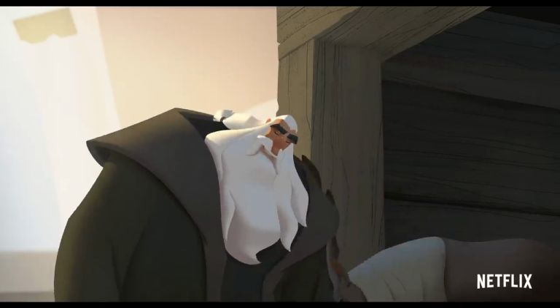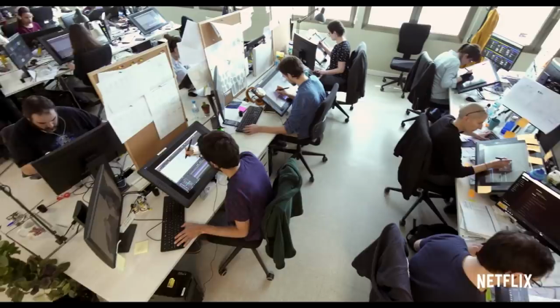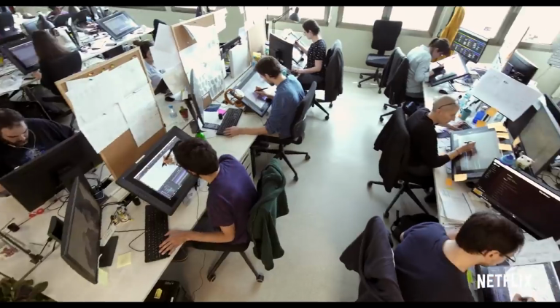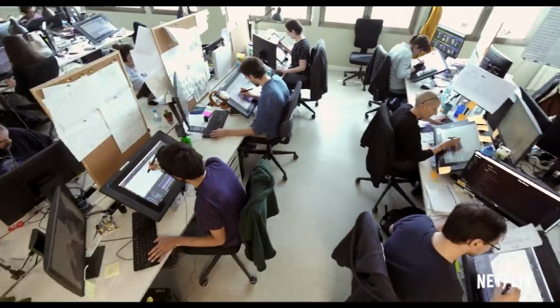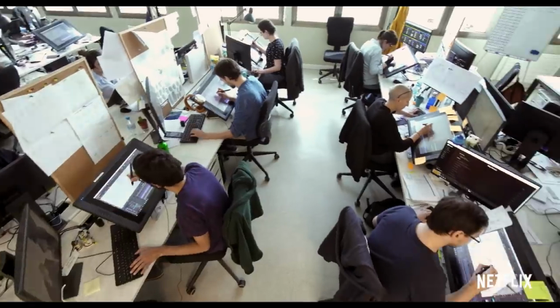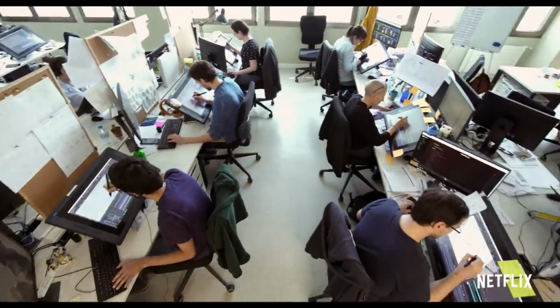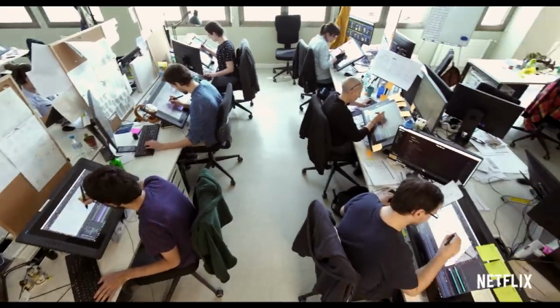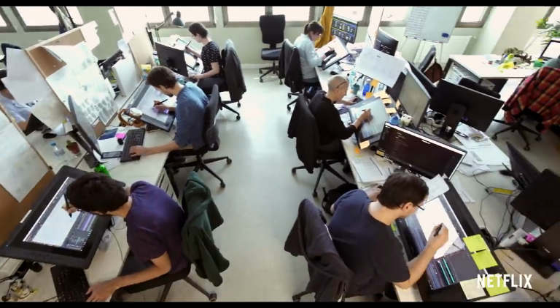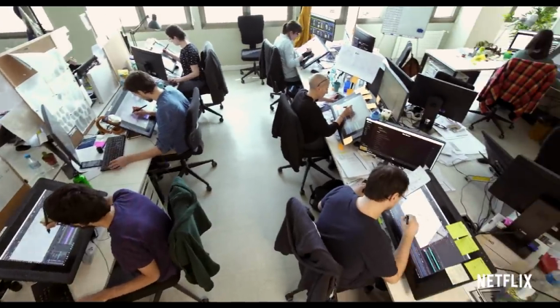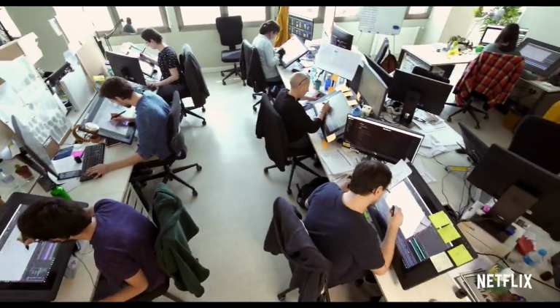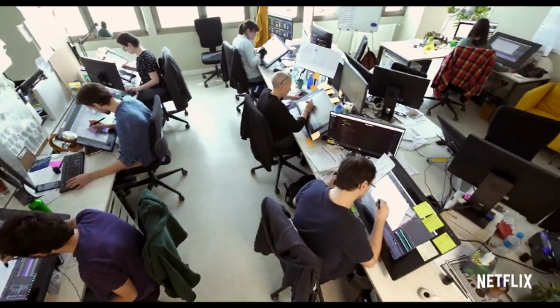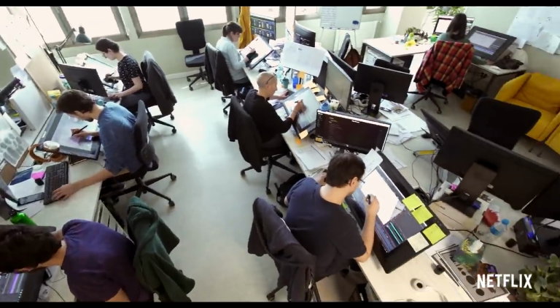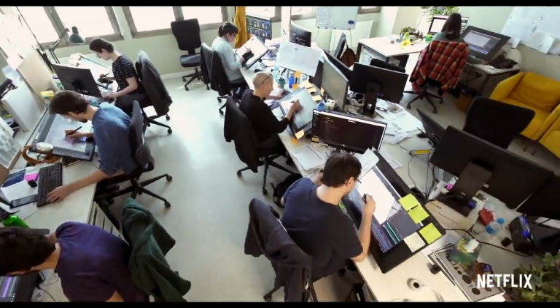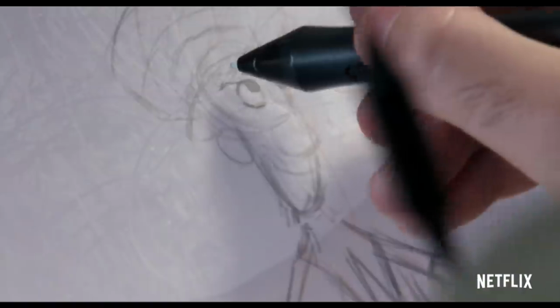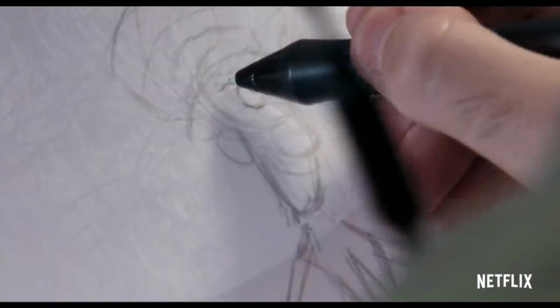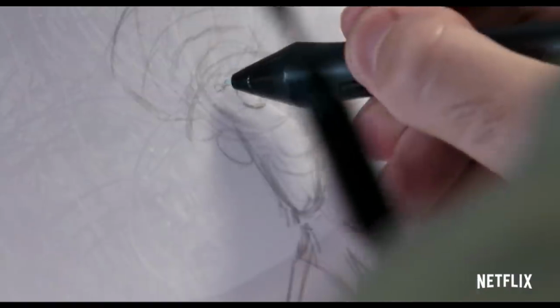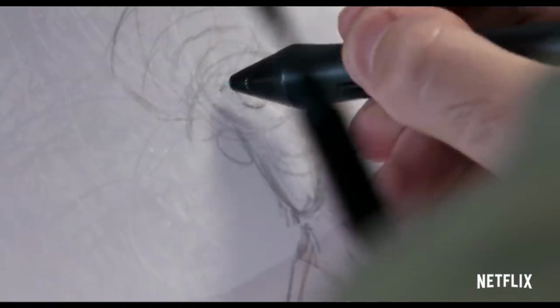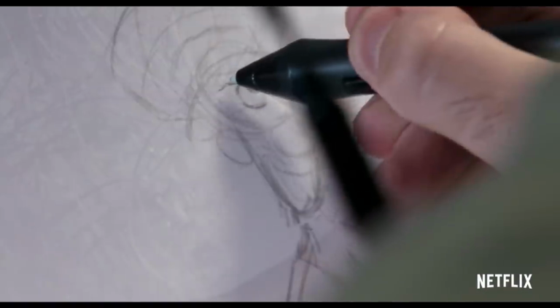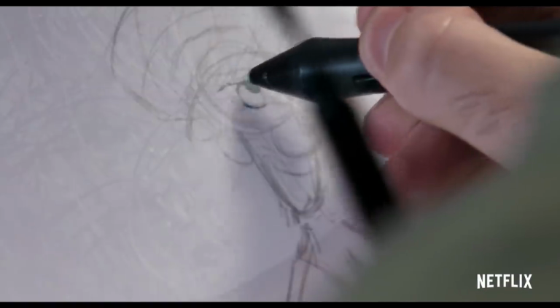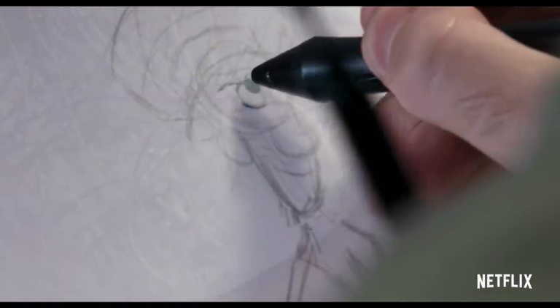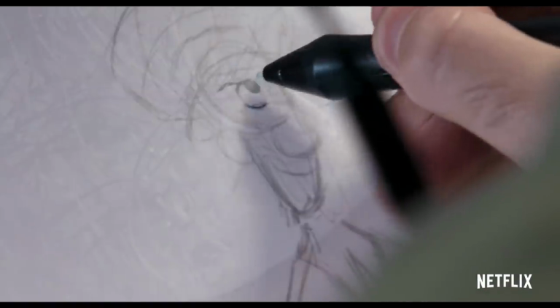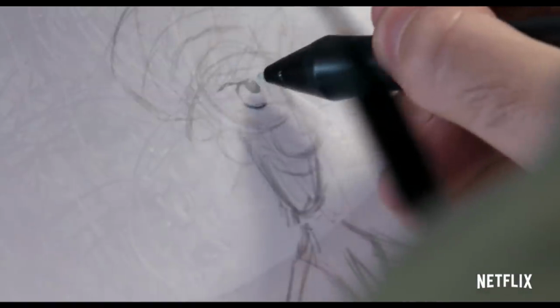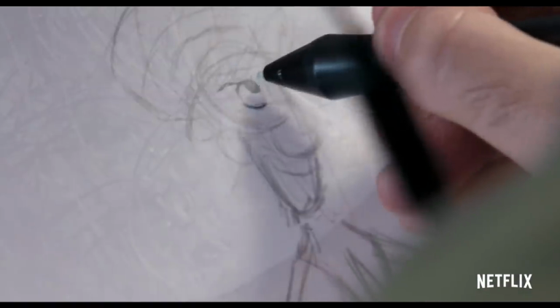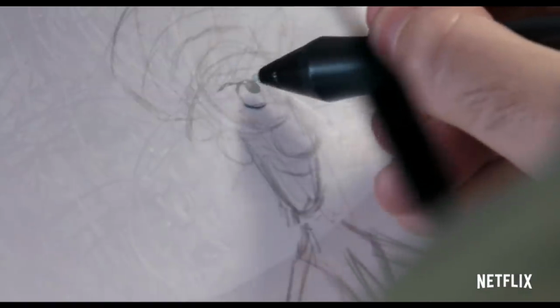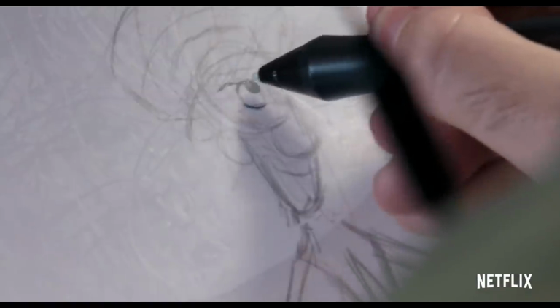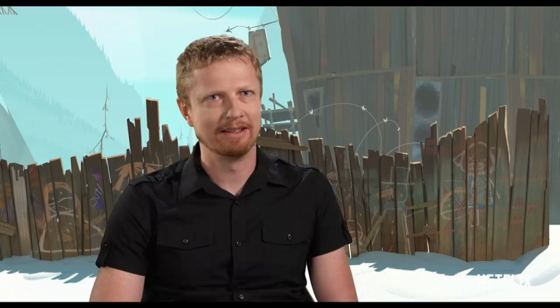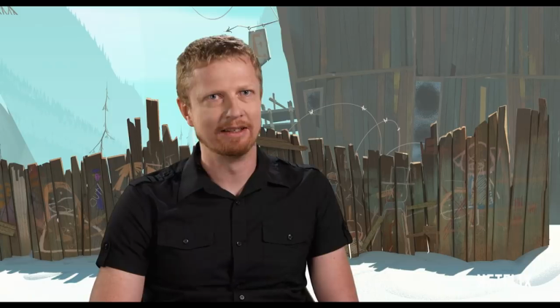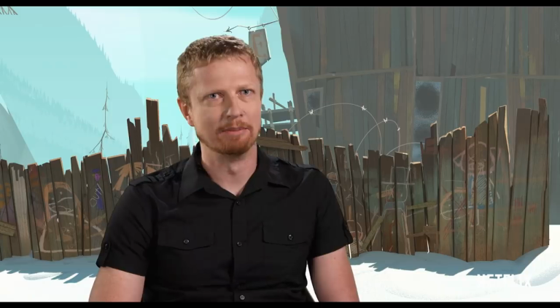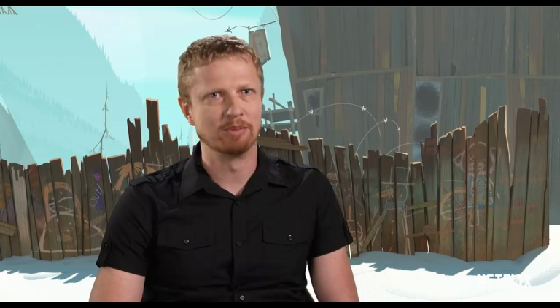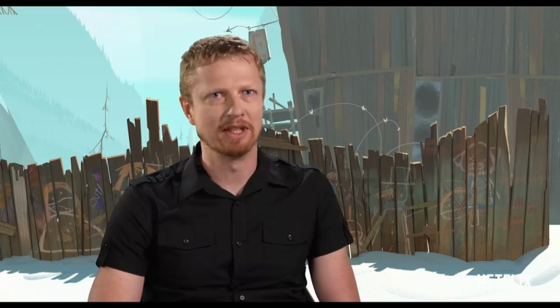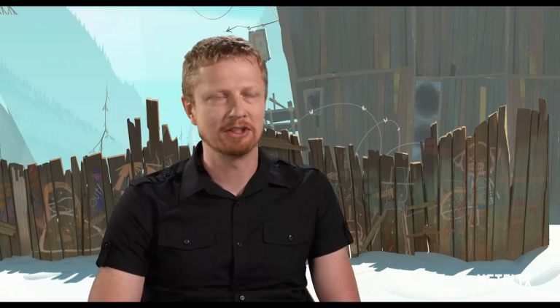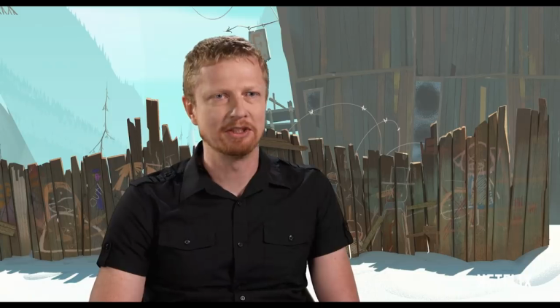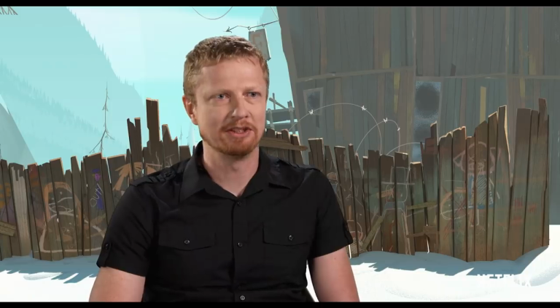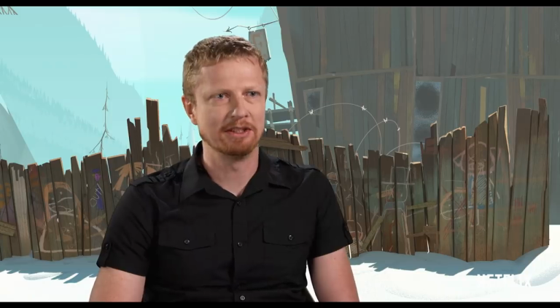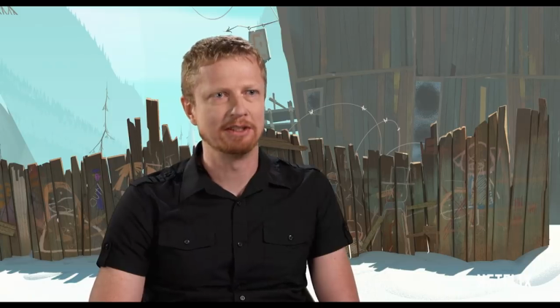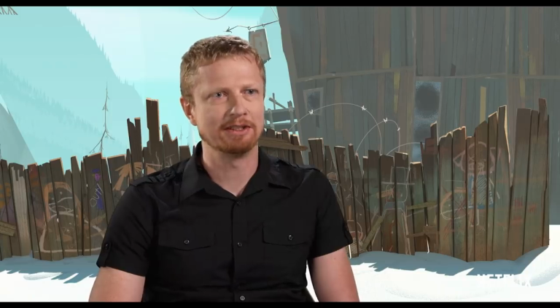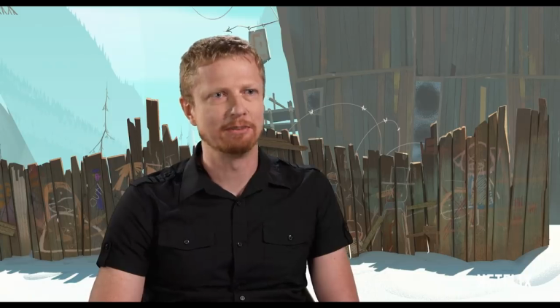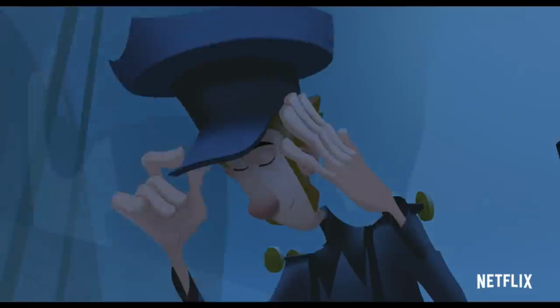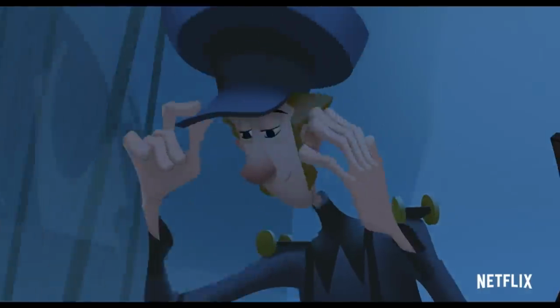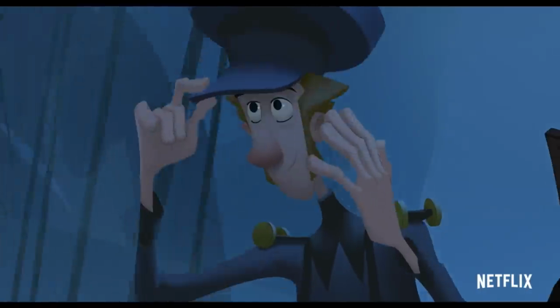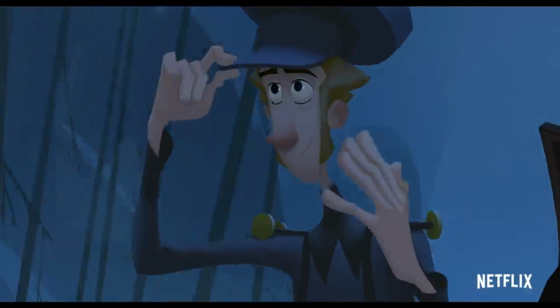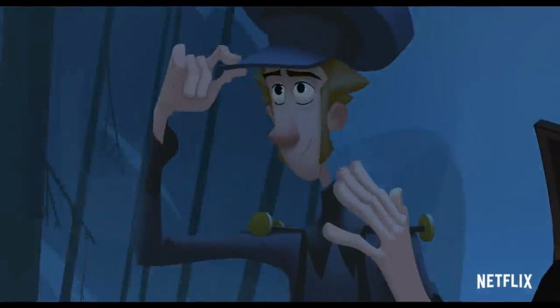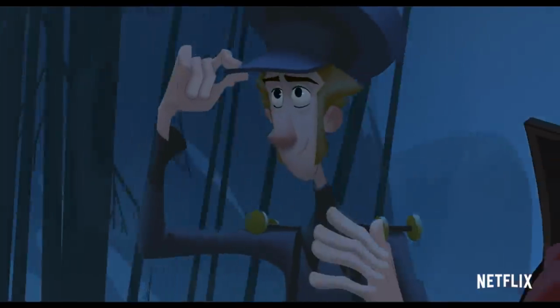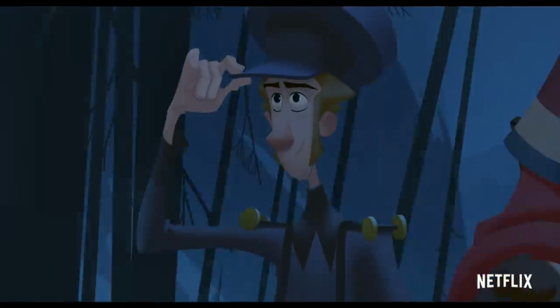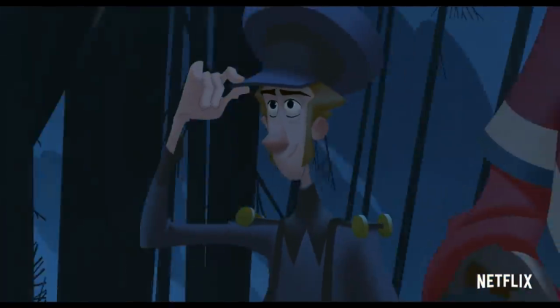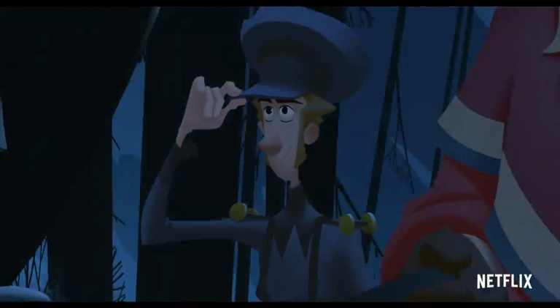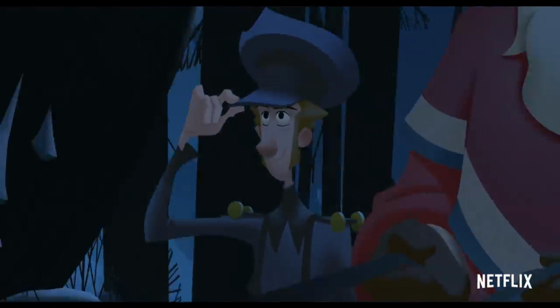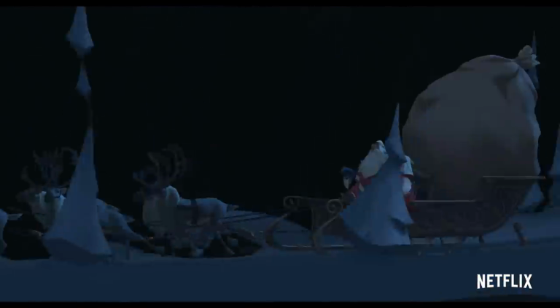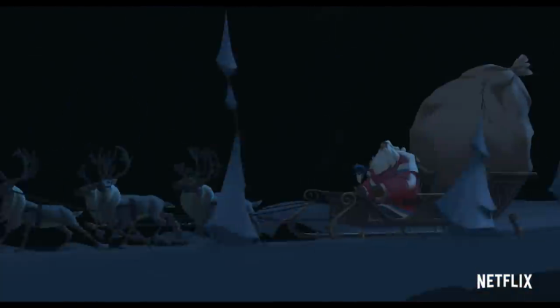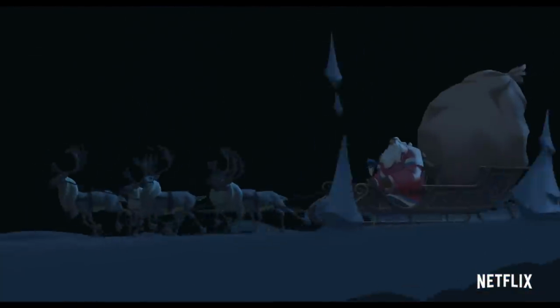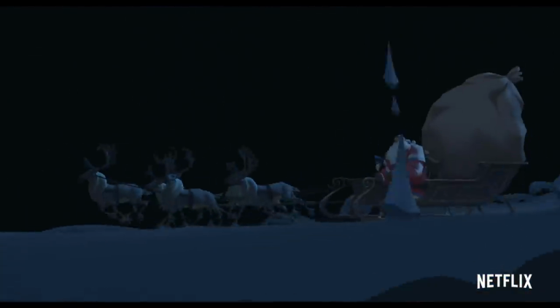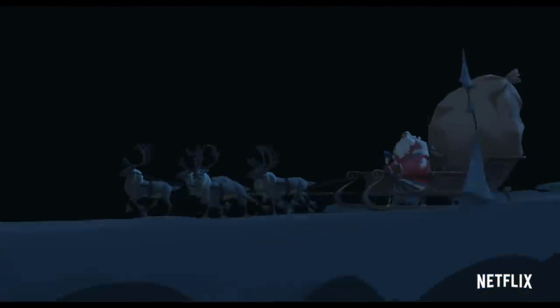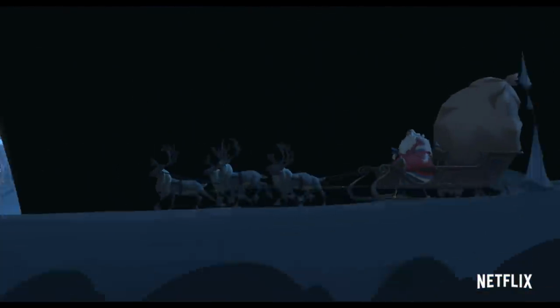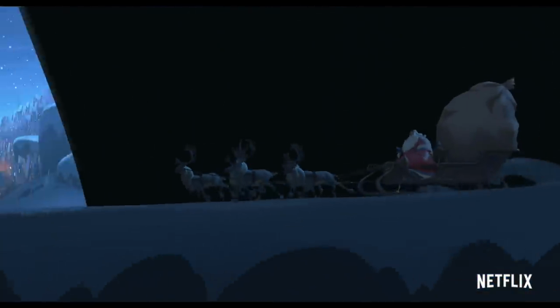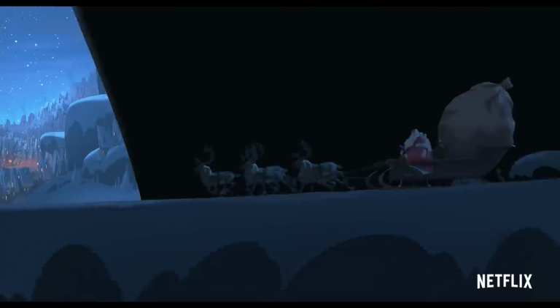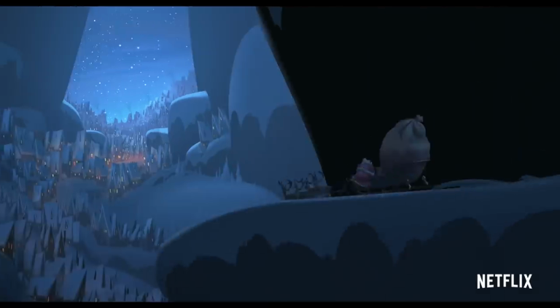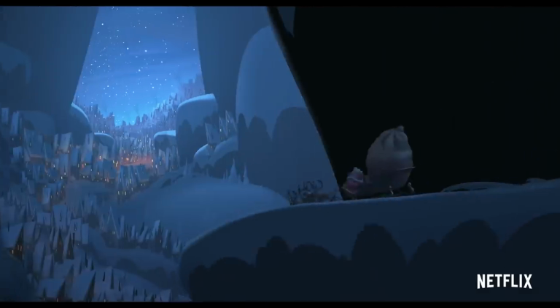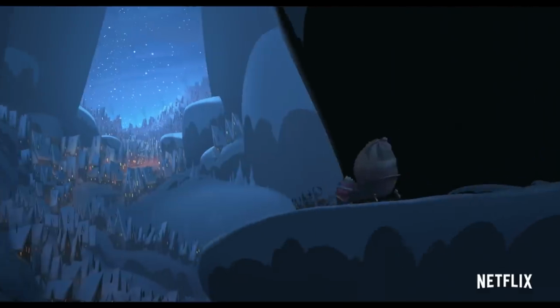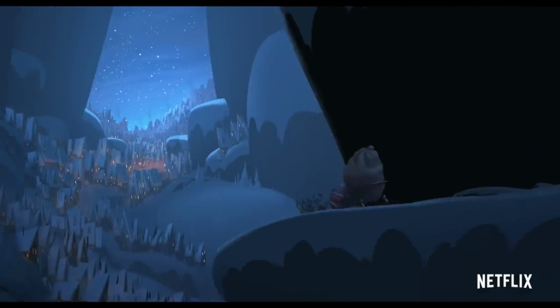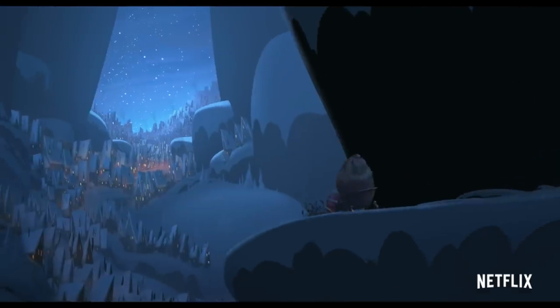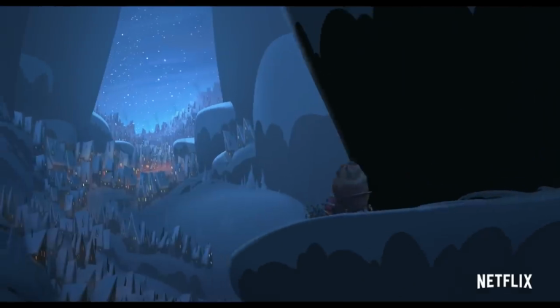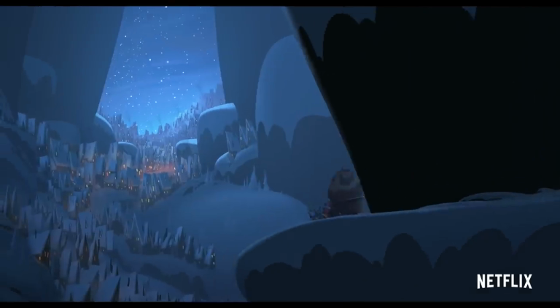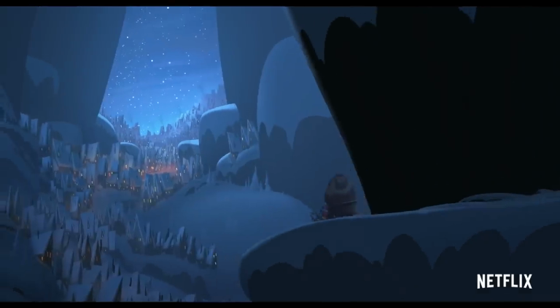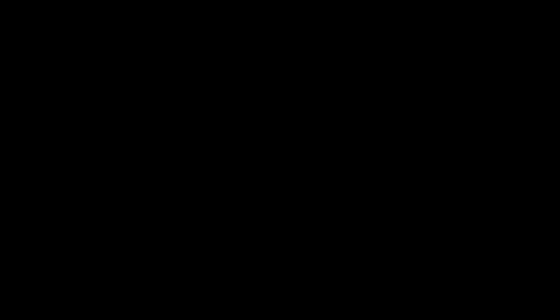Every frame of the animation is crafted by the artist, but production designers develop our methods to be able to create this unique look.